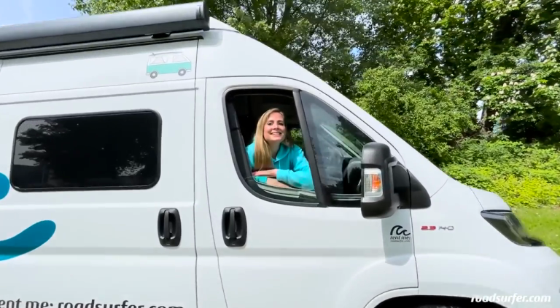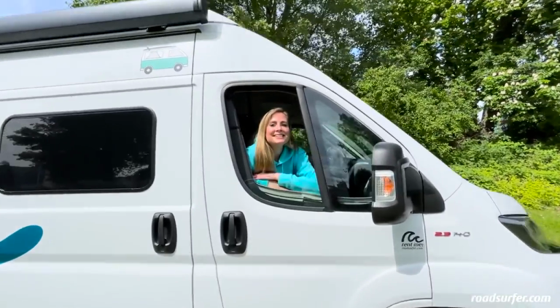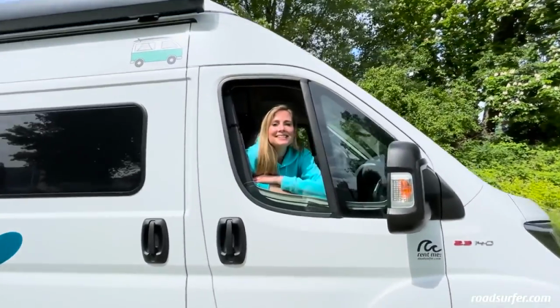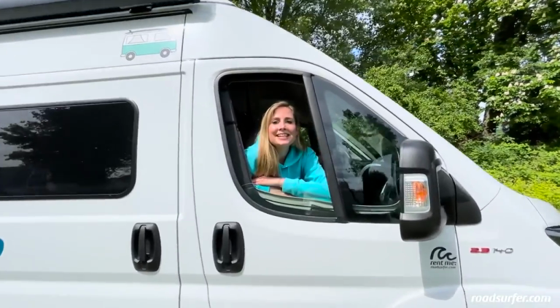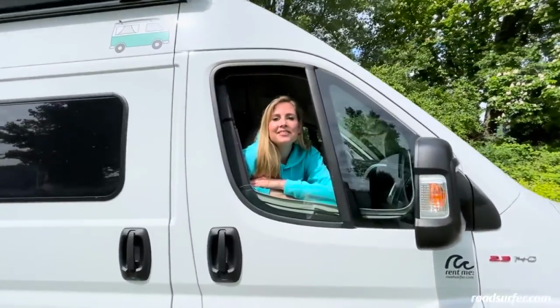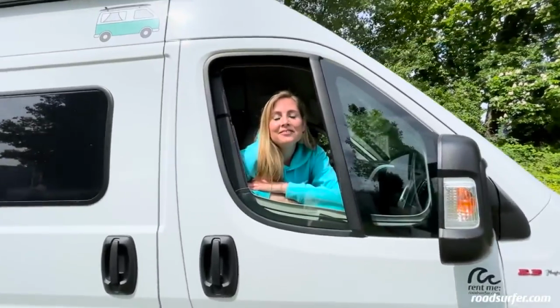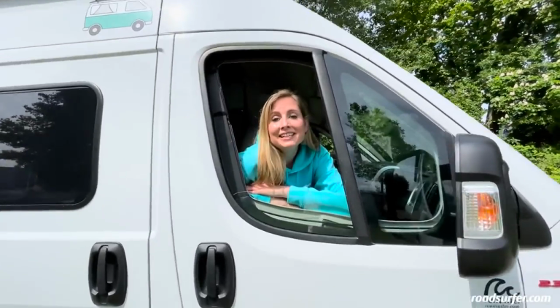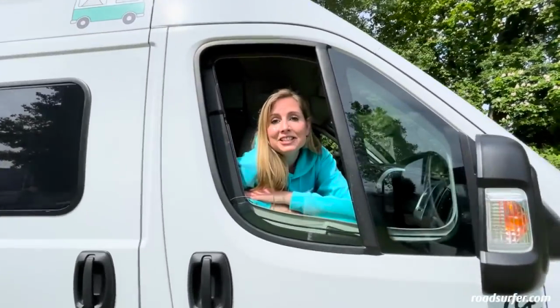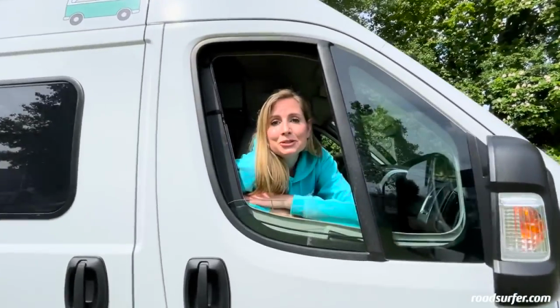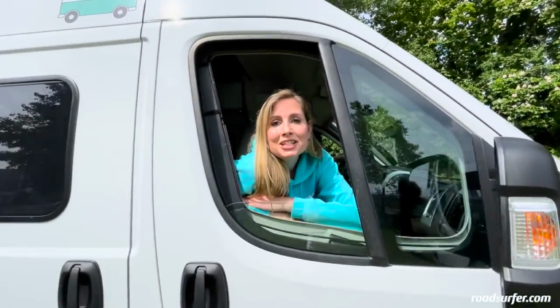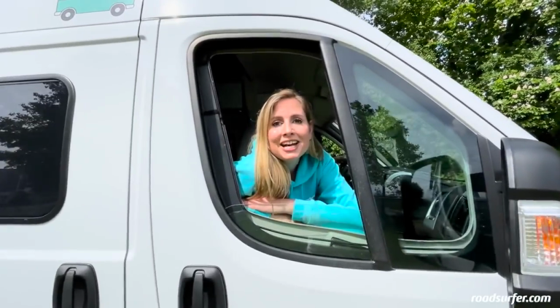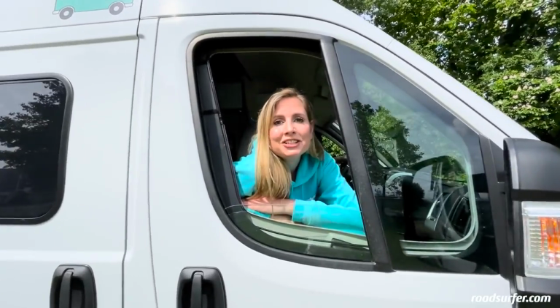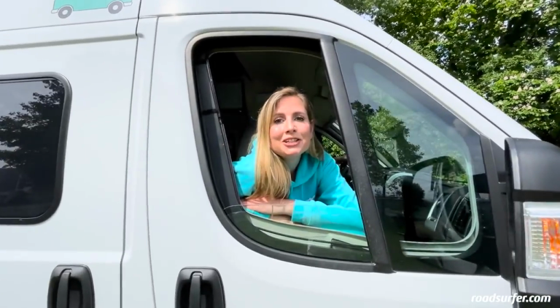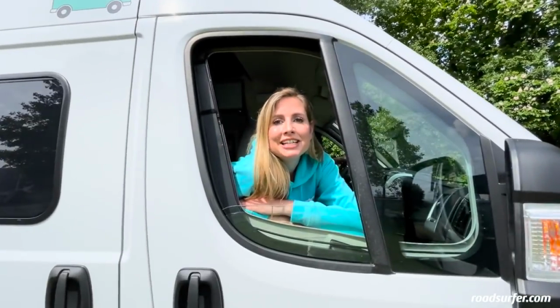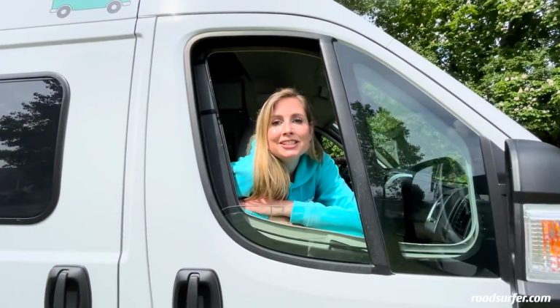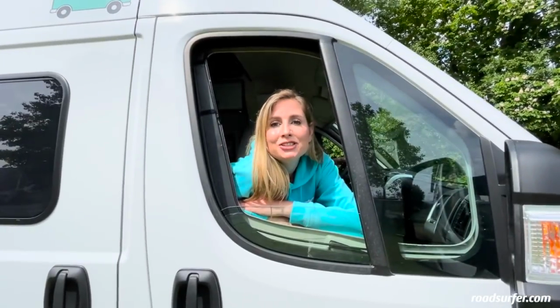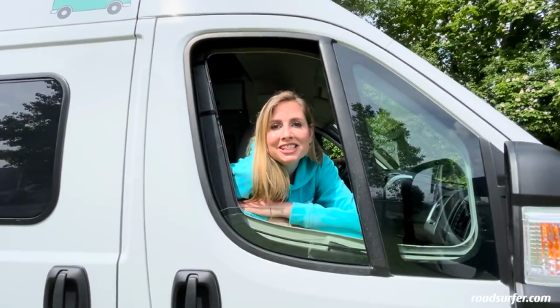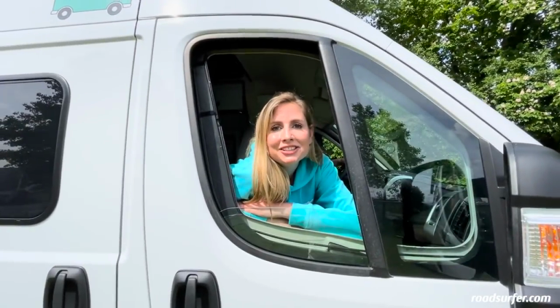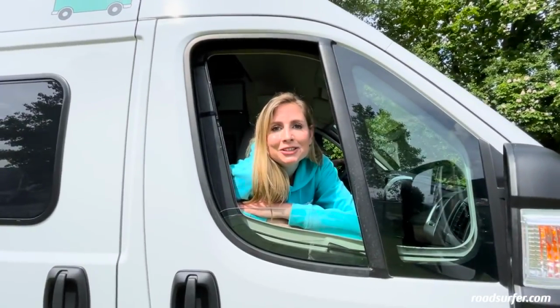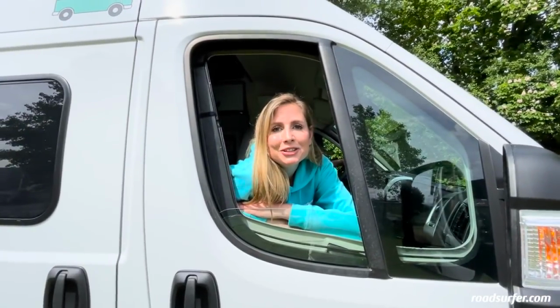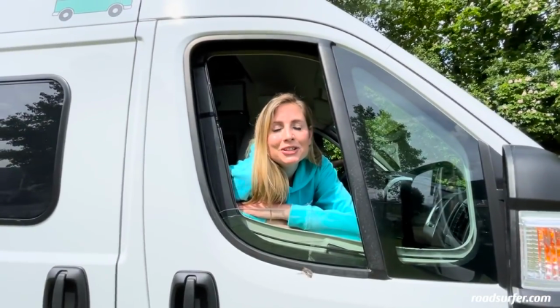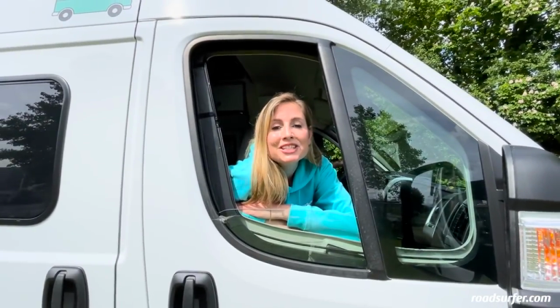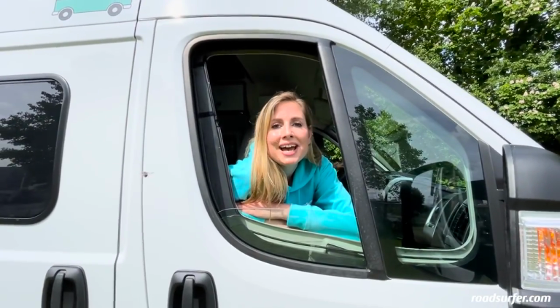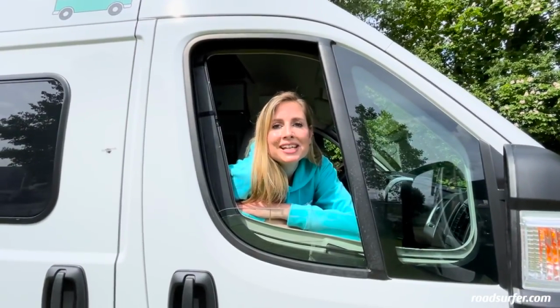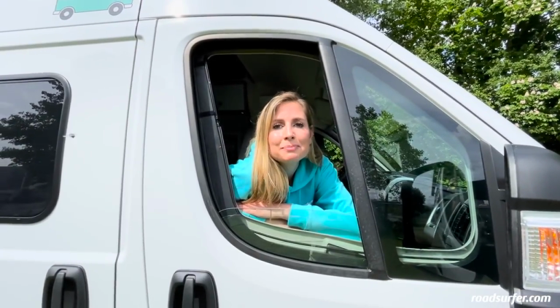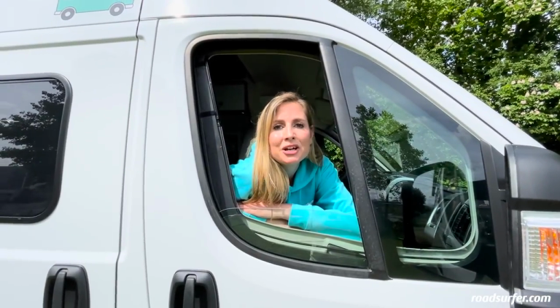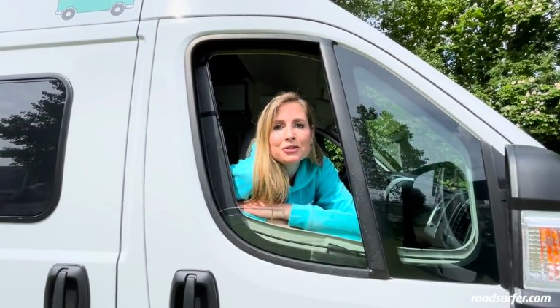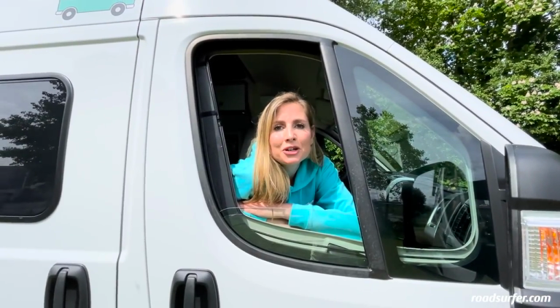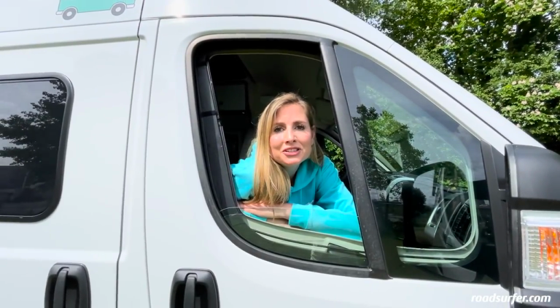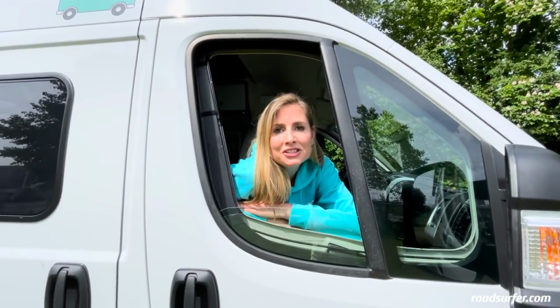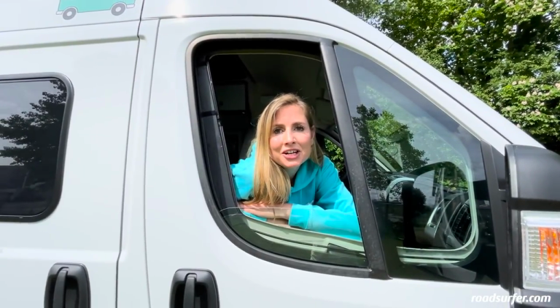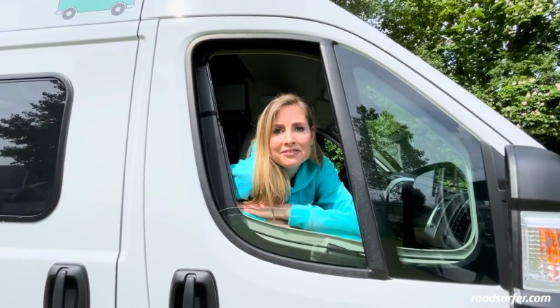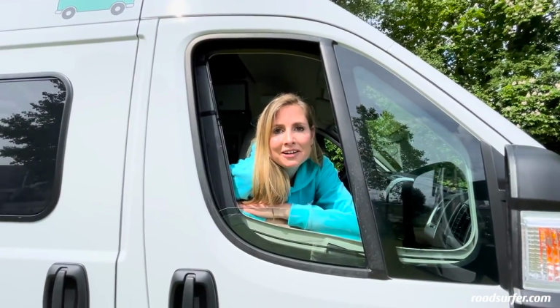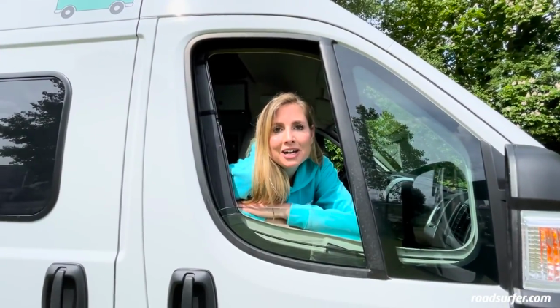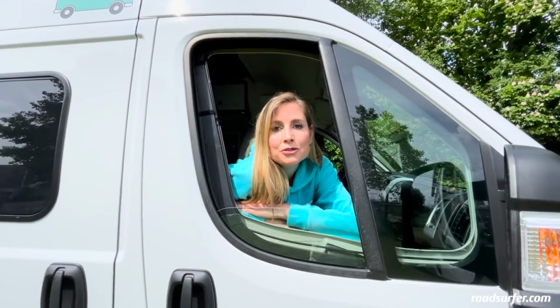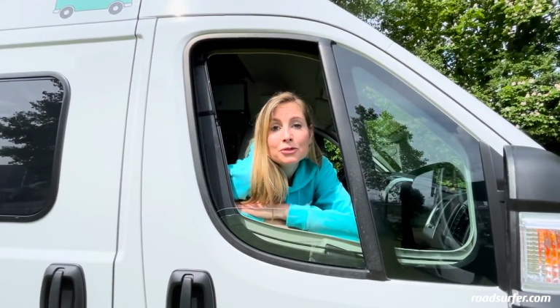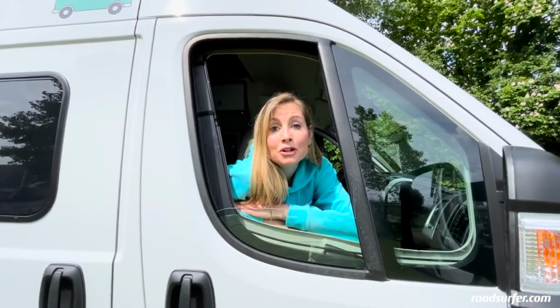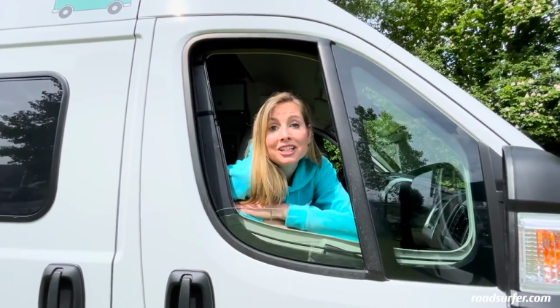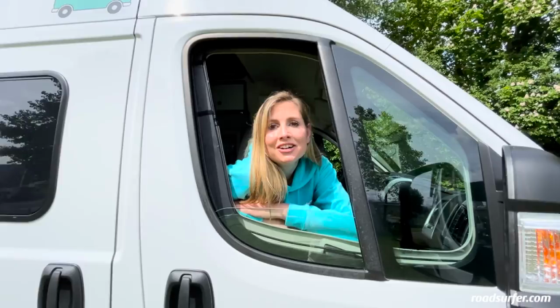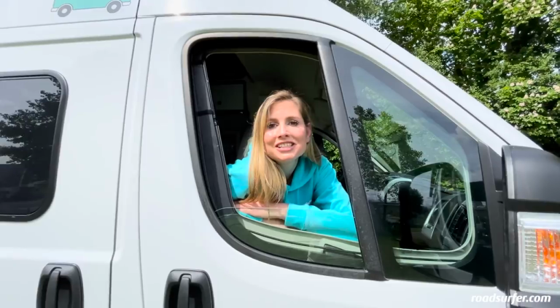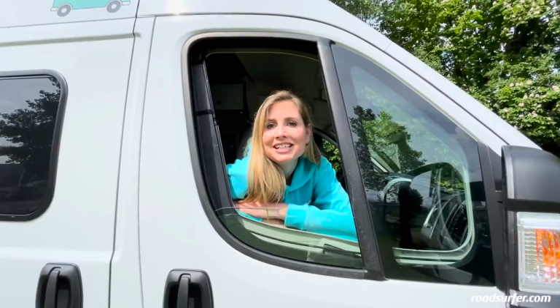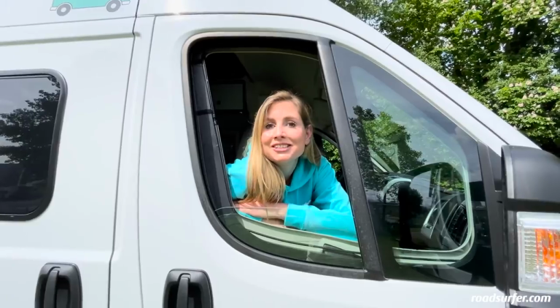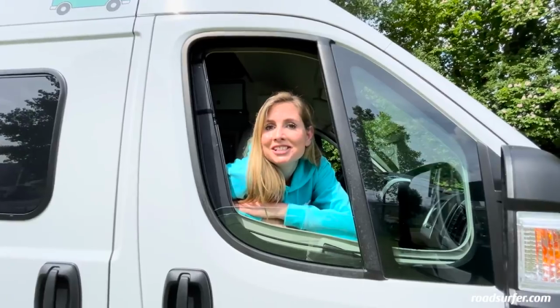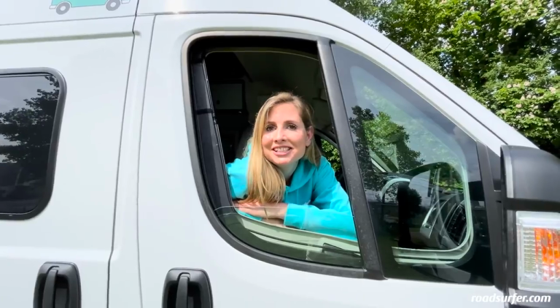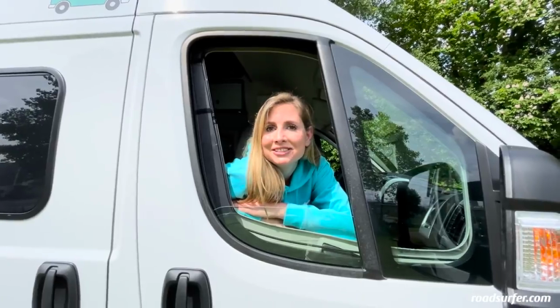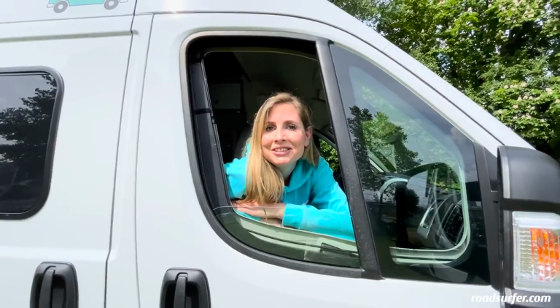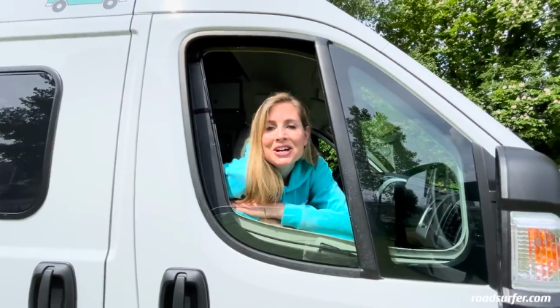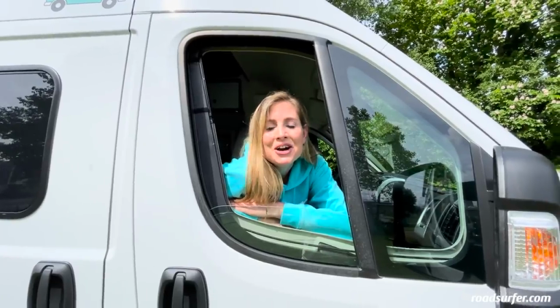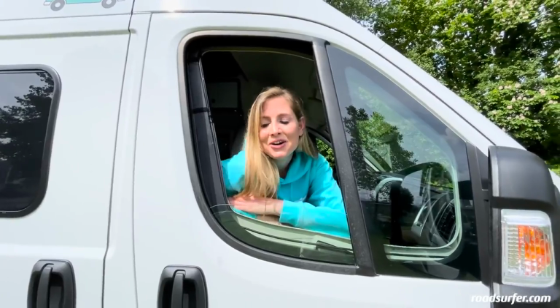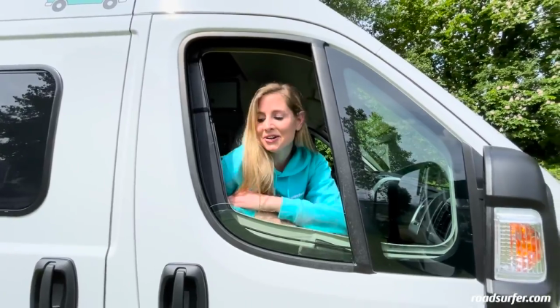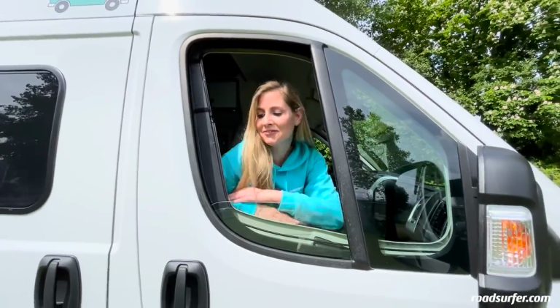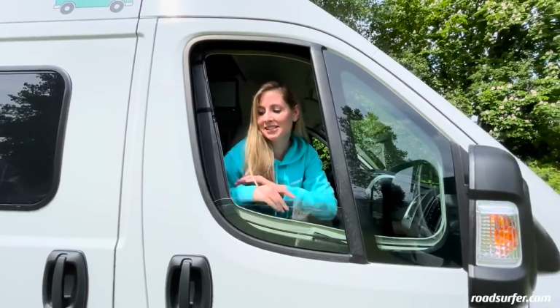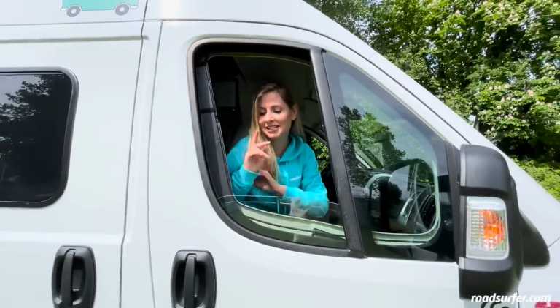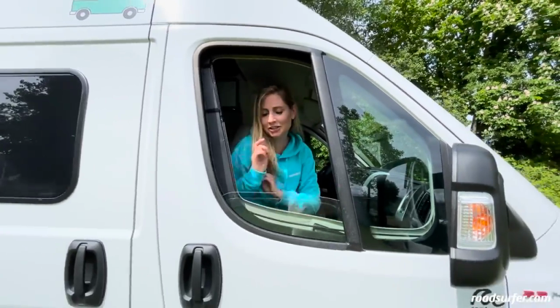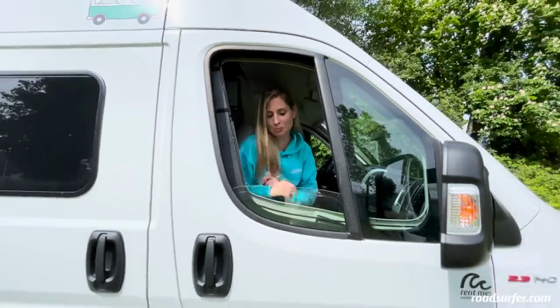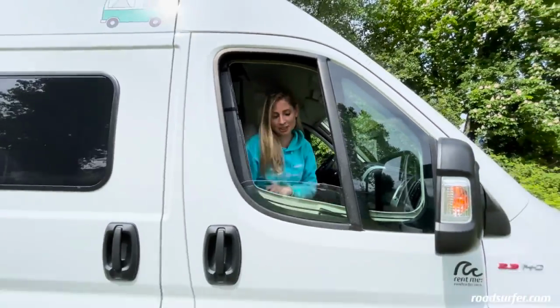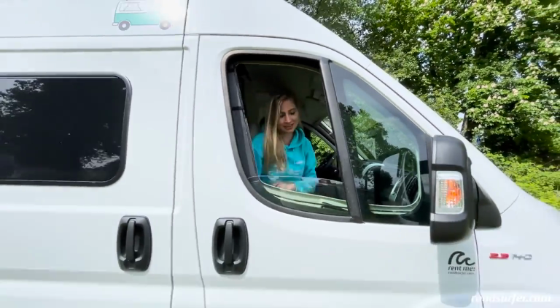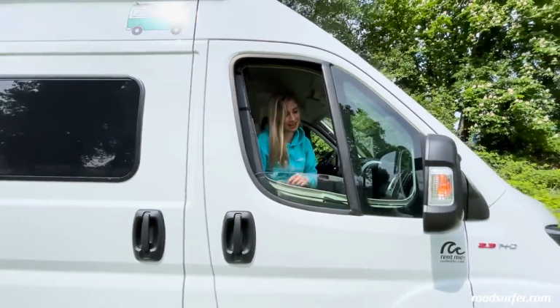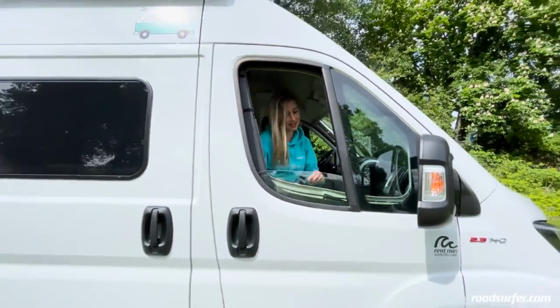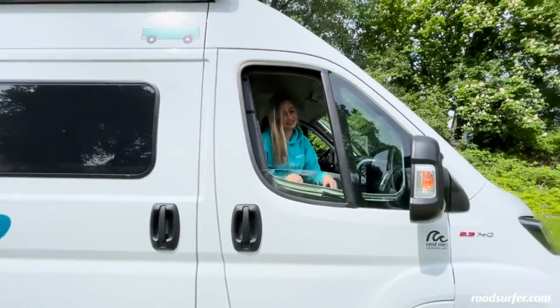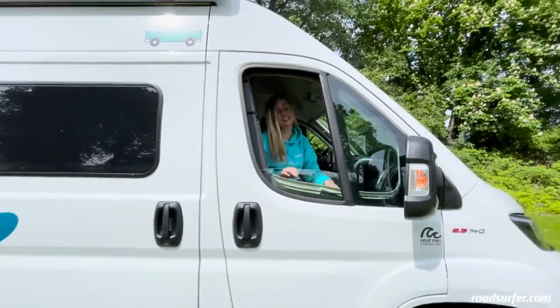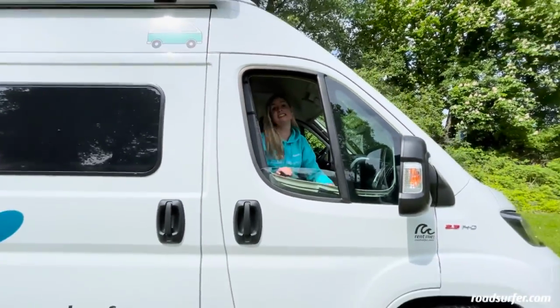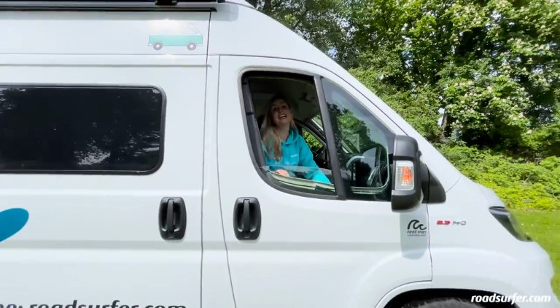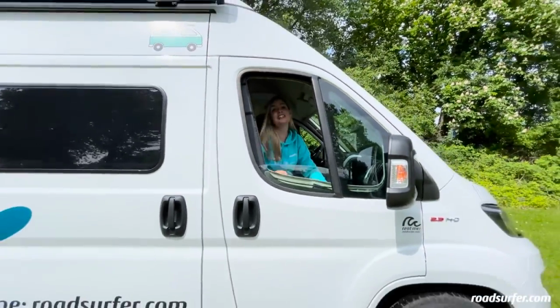This is the Fiat Ducato Eliseo, and at Roadsurfer it's called the Roadhouse Eliseo. I'm going to show you what it has to offer.